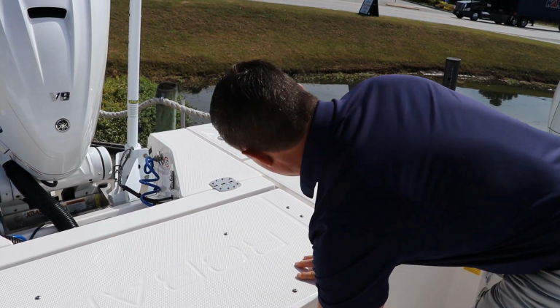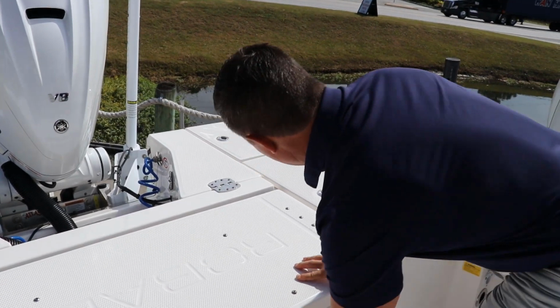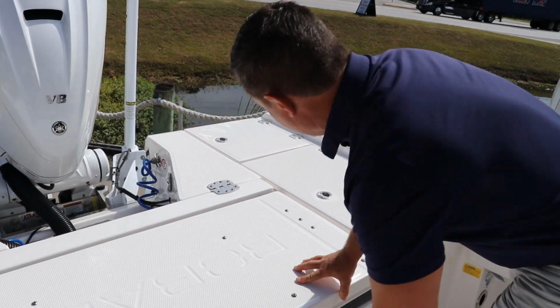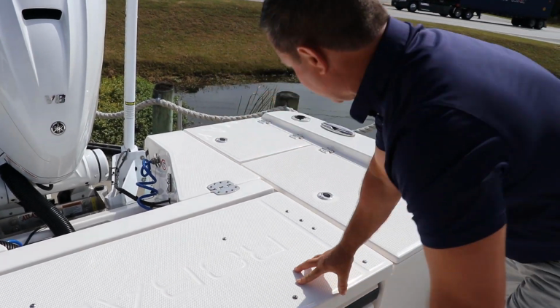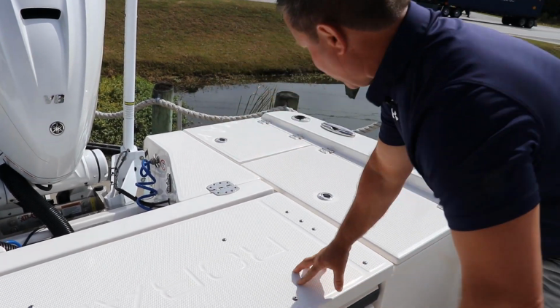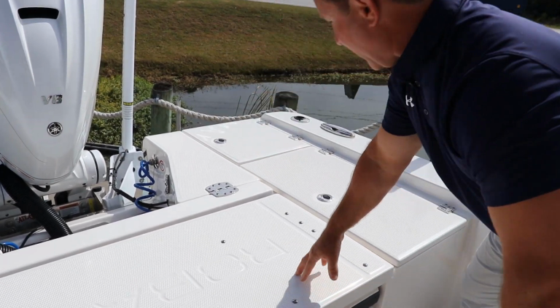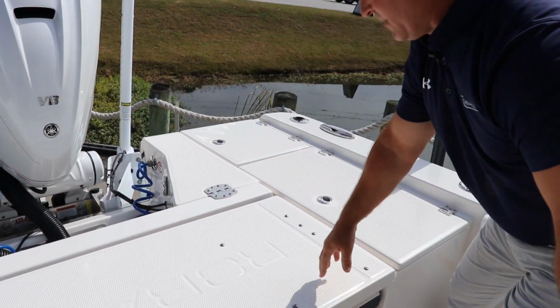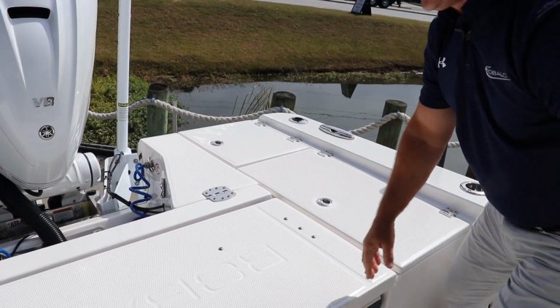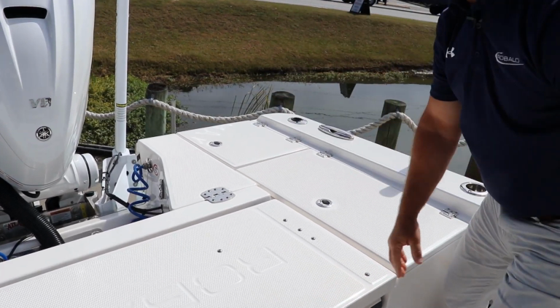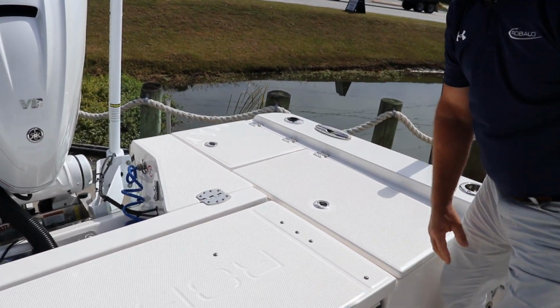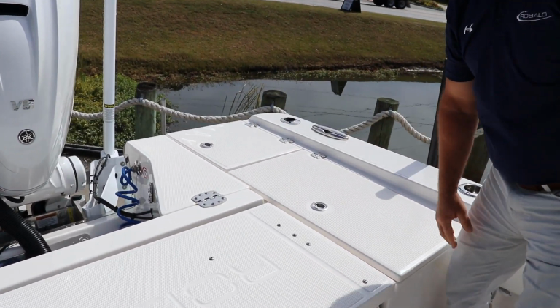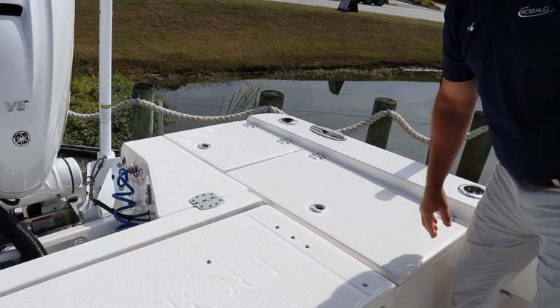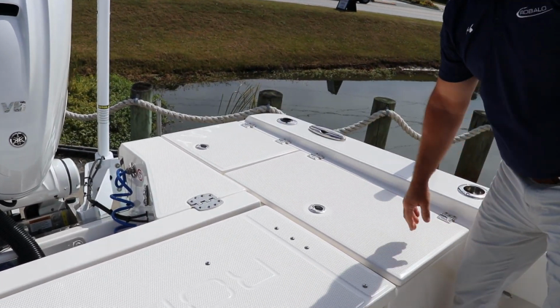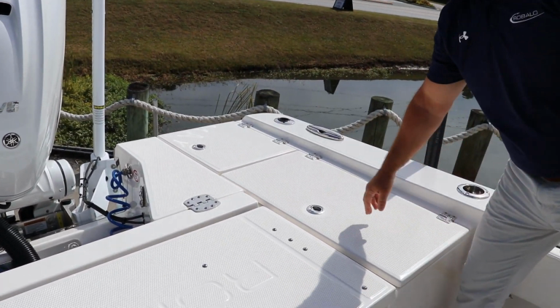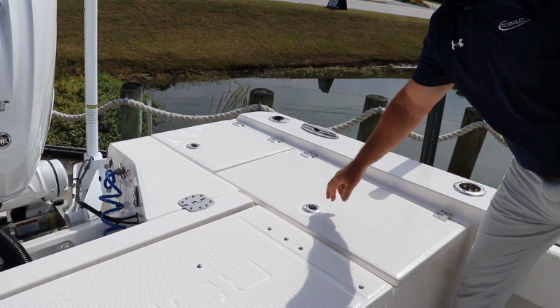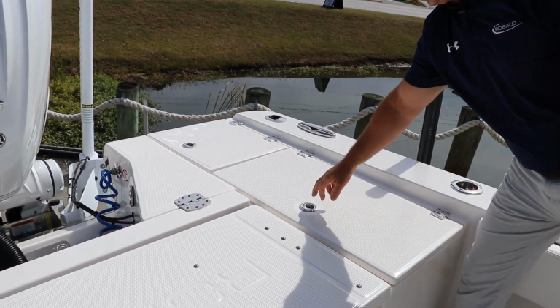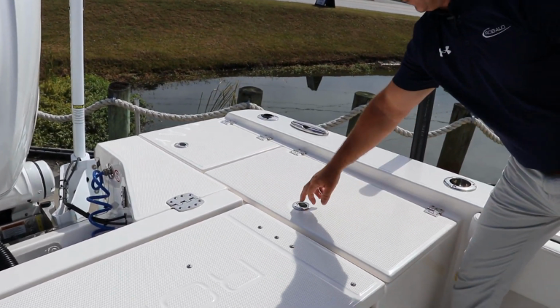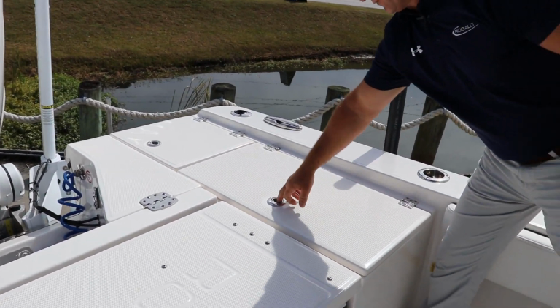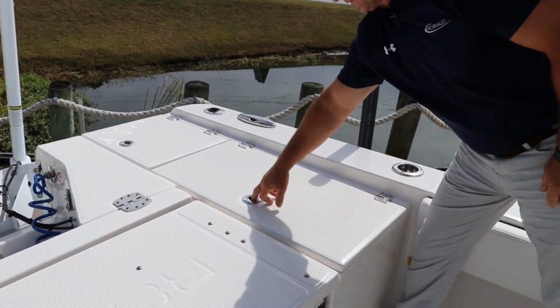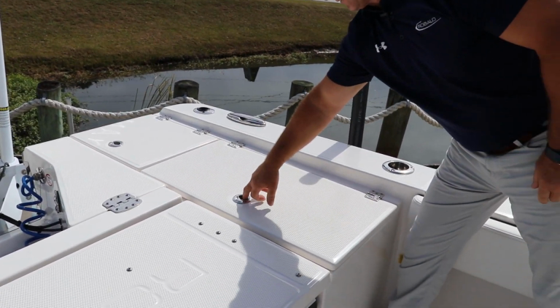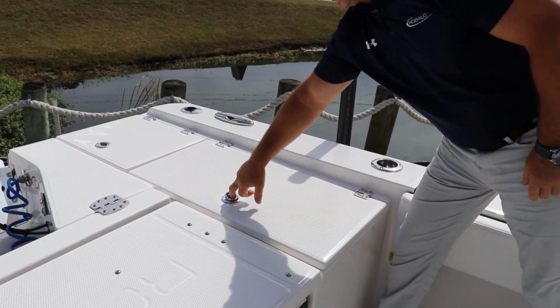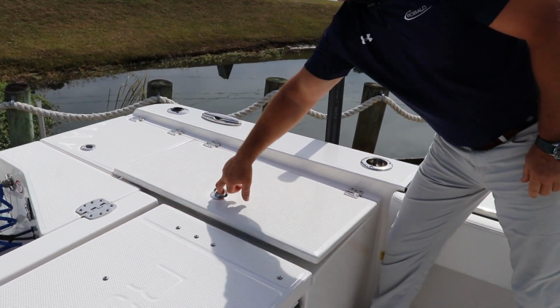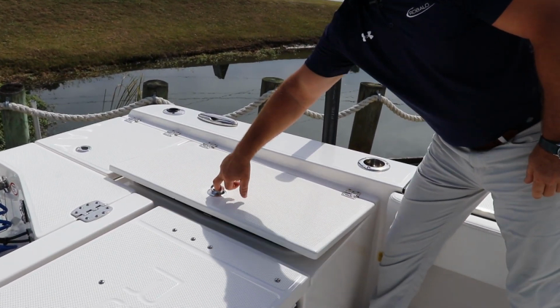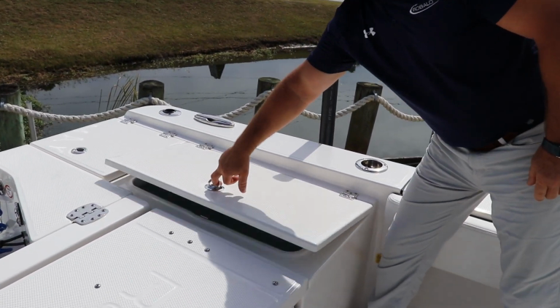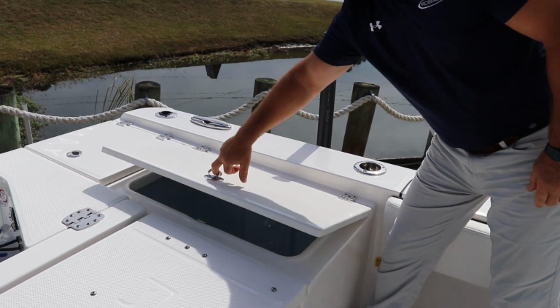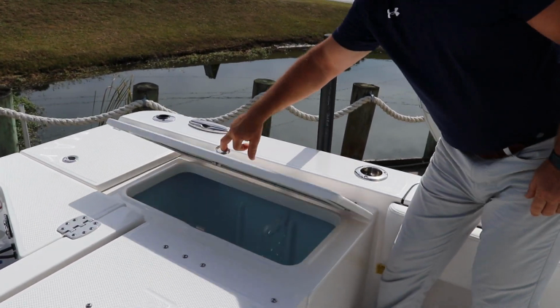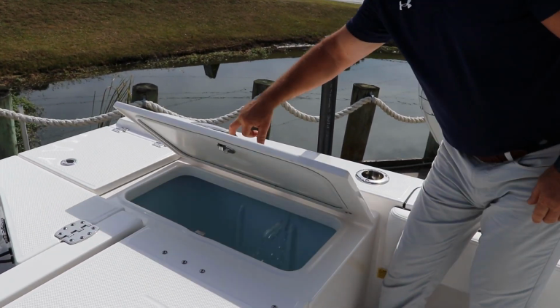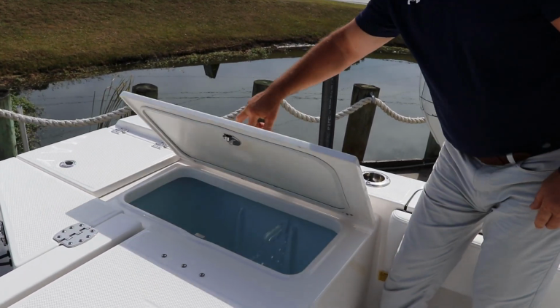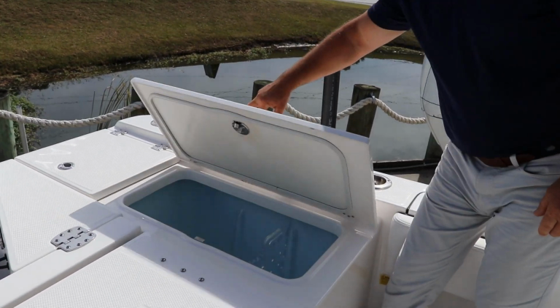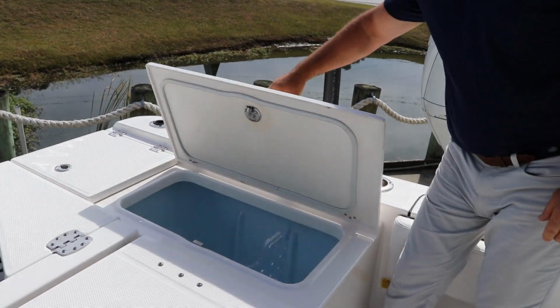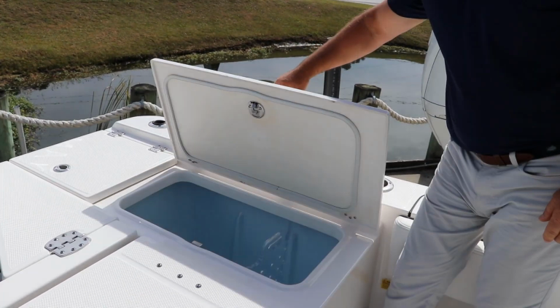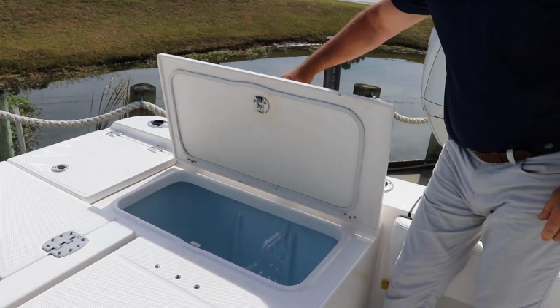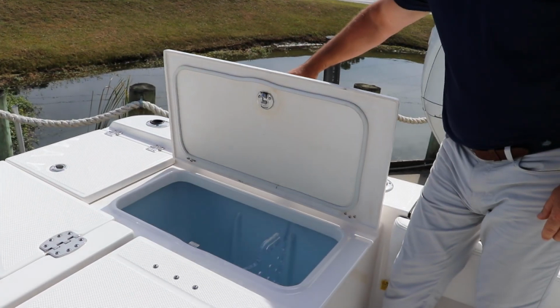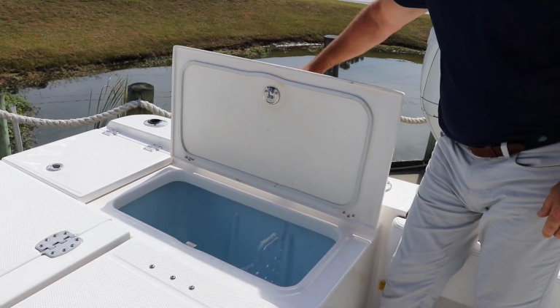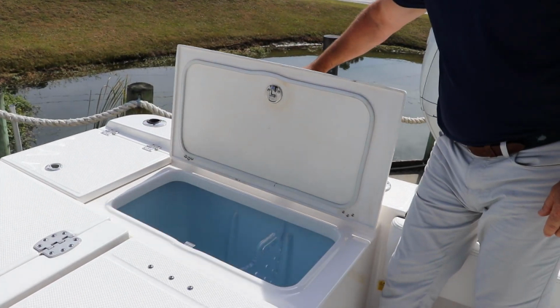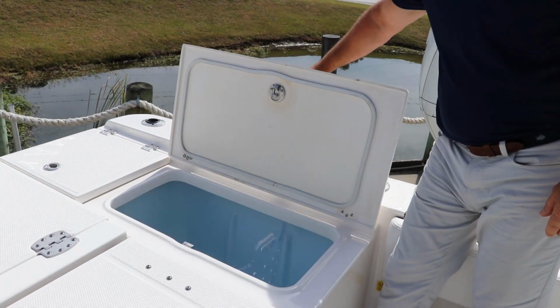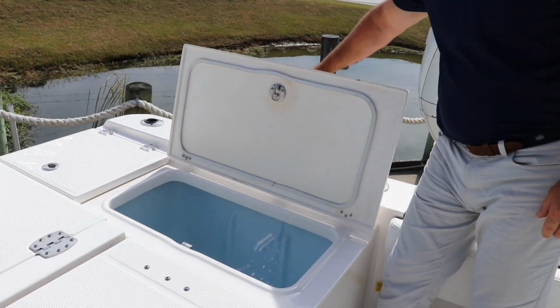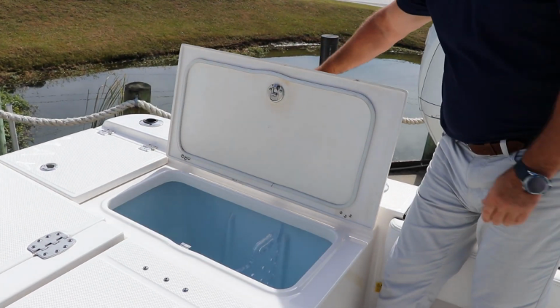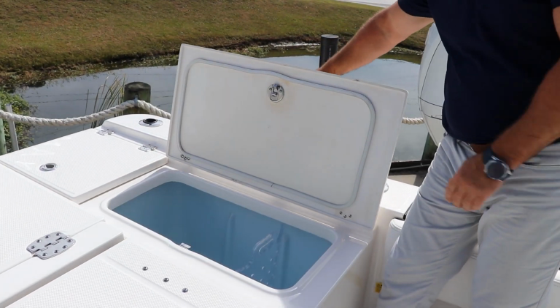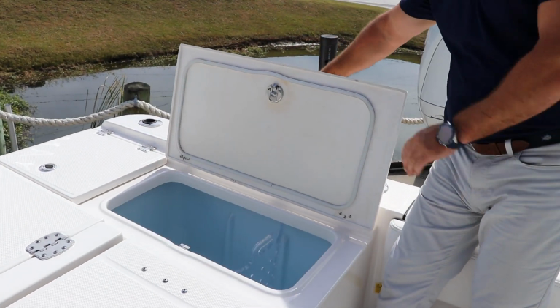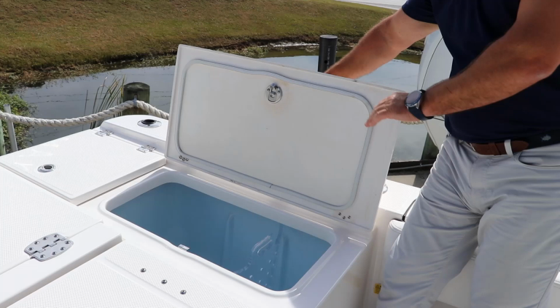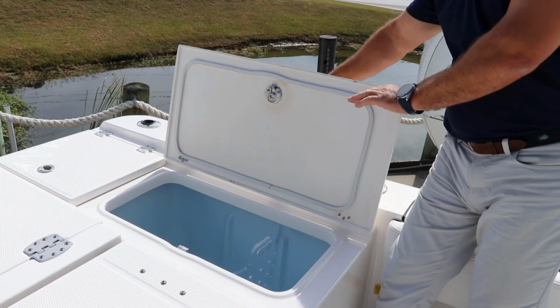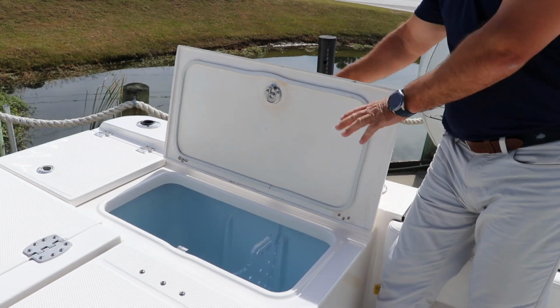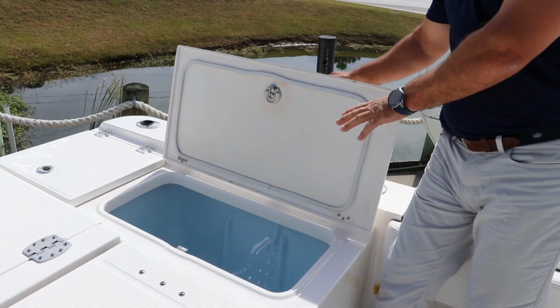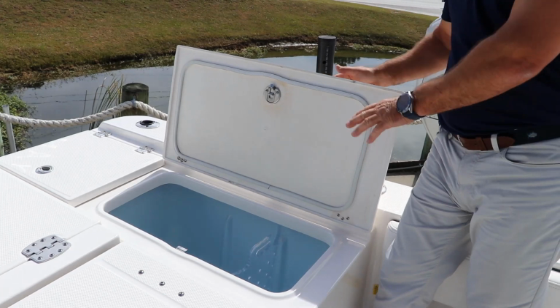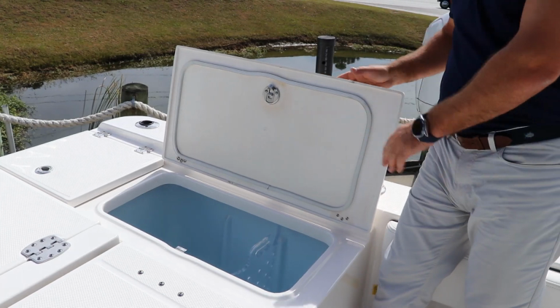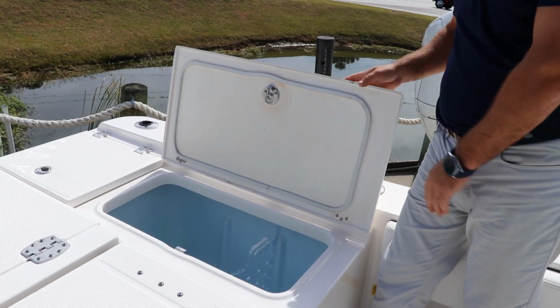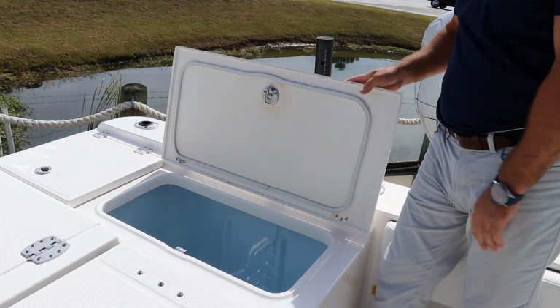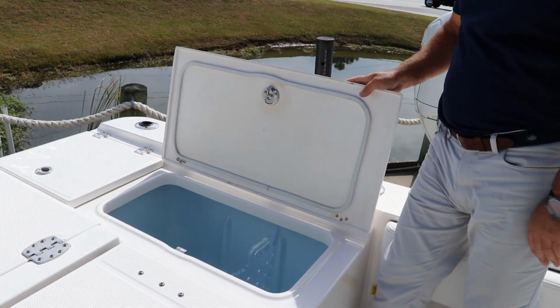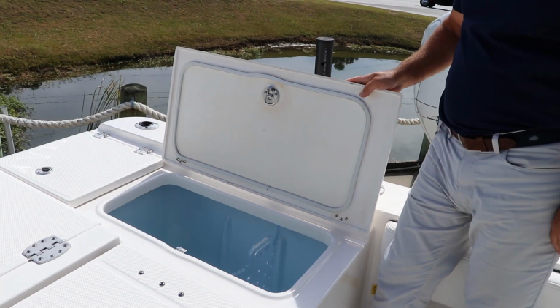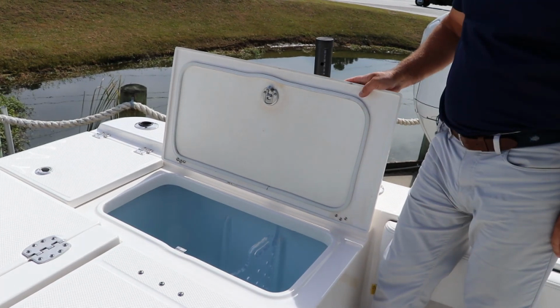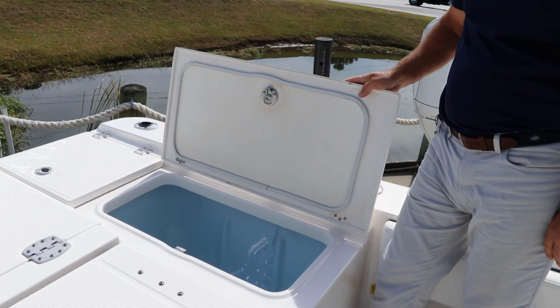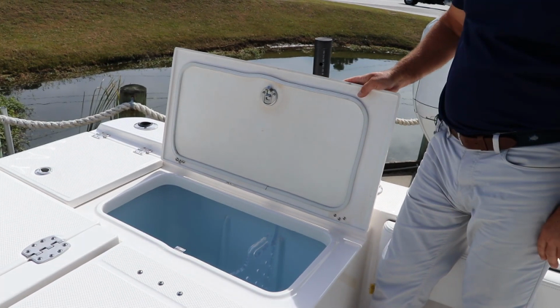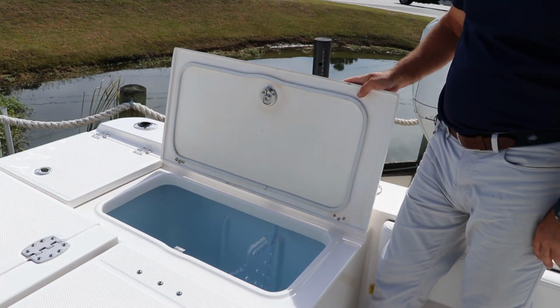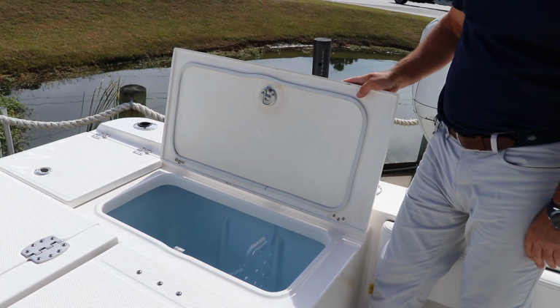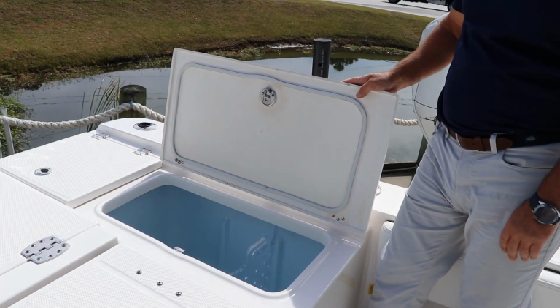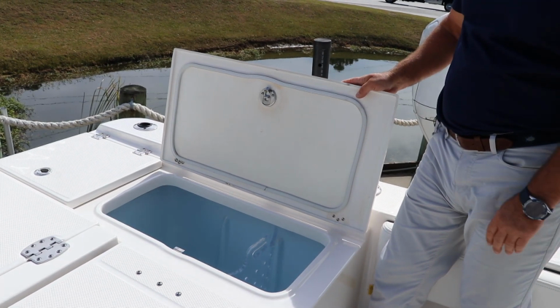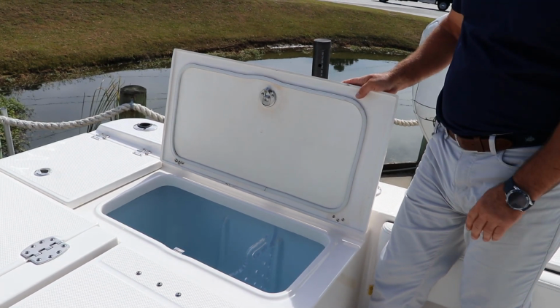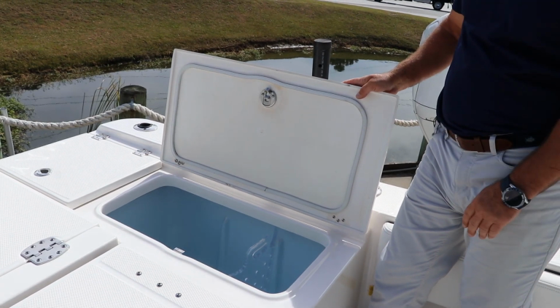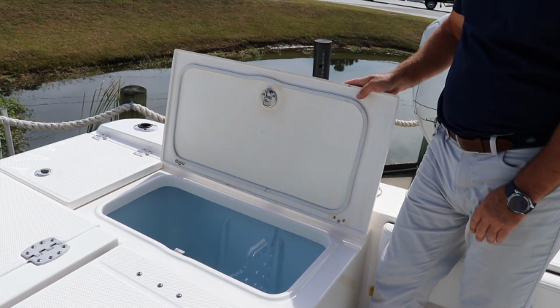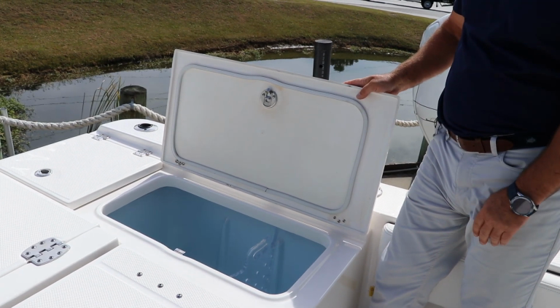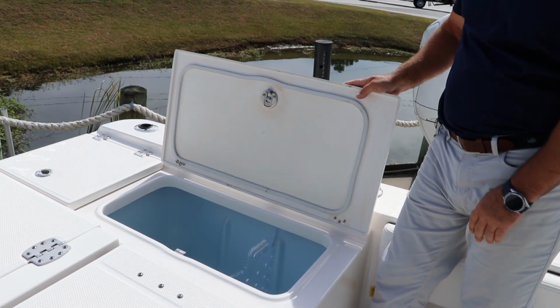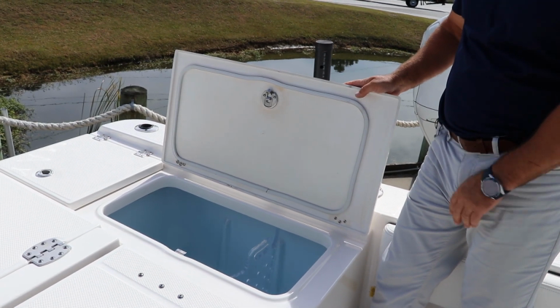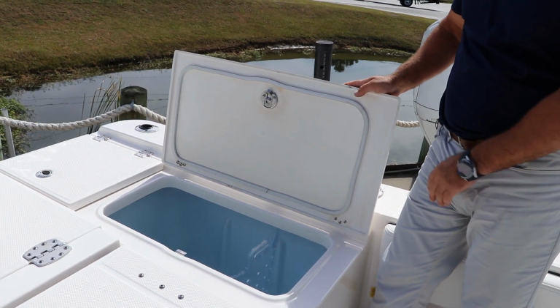The Cayman series is always known for its large live wells. Port and starboard, they both have the same aerated live well.